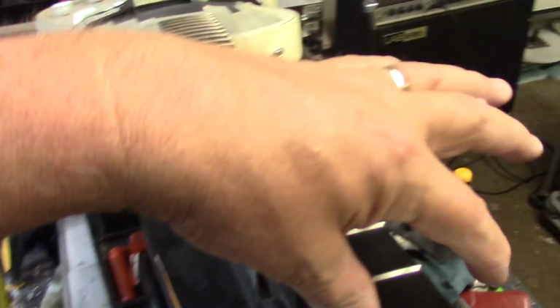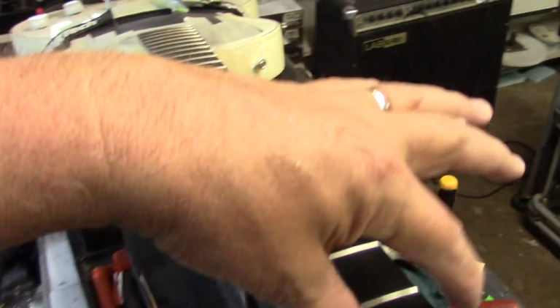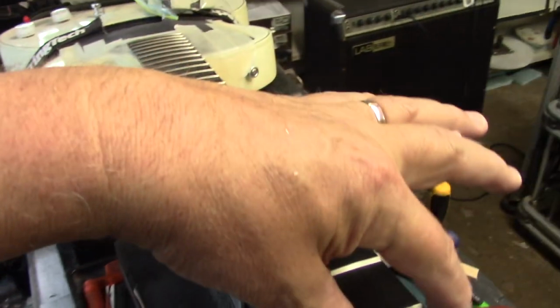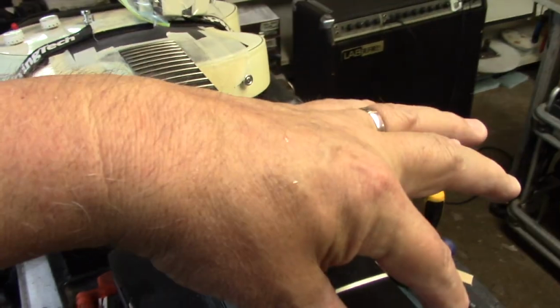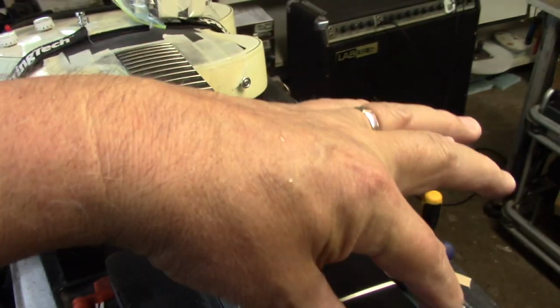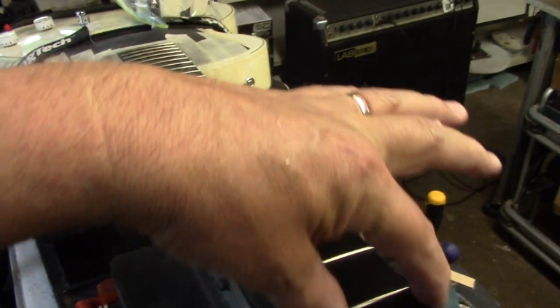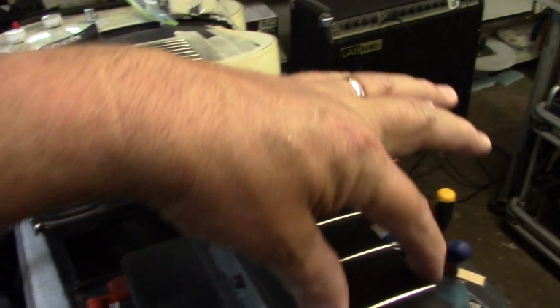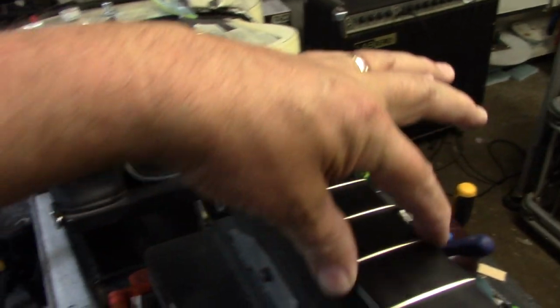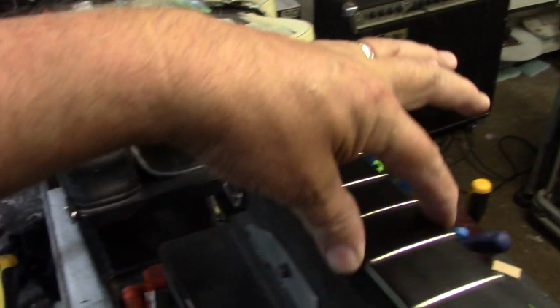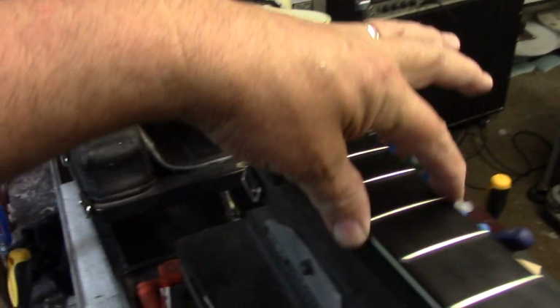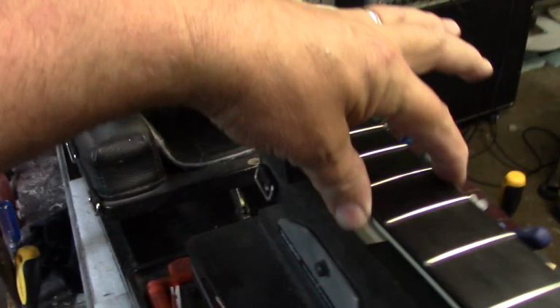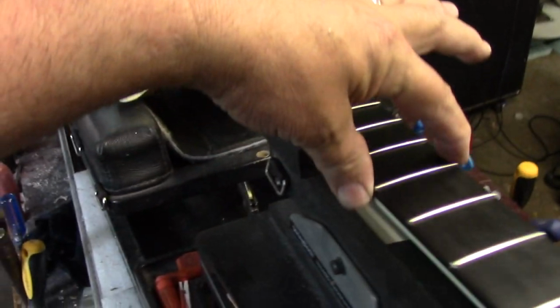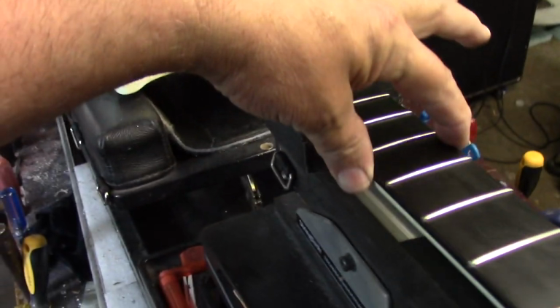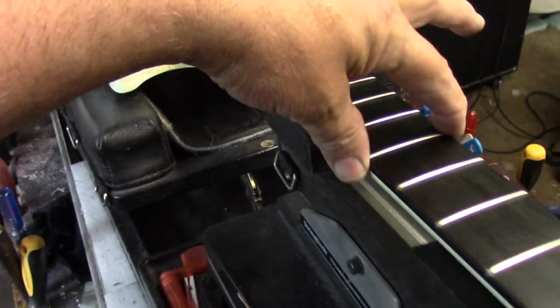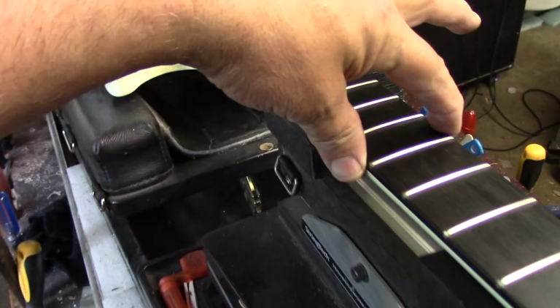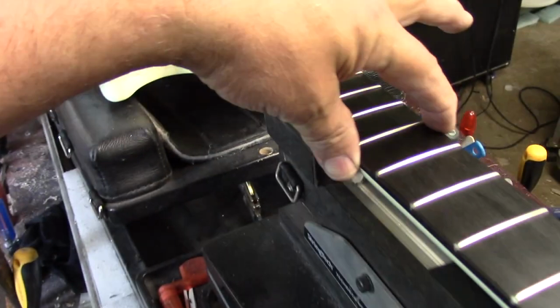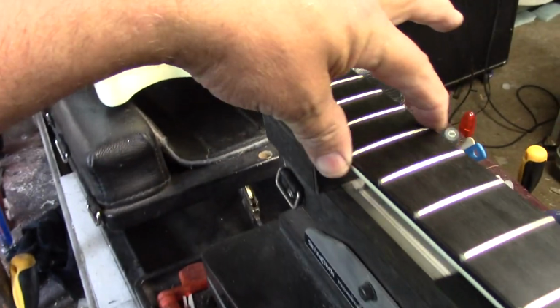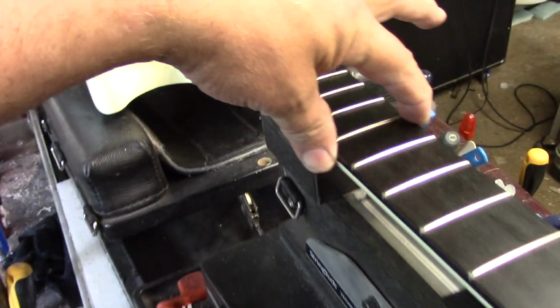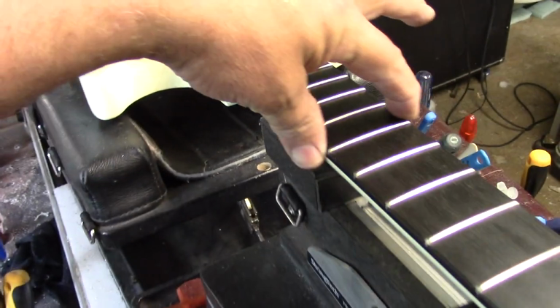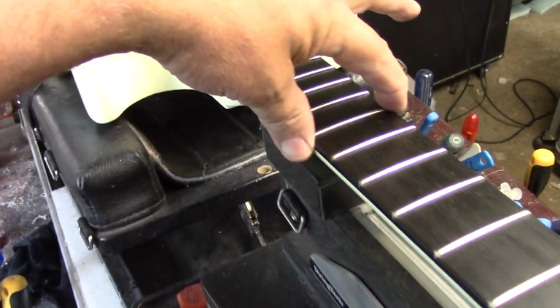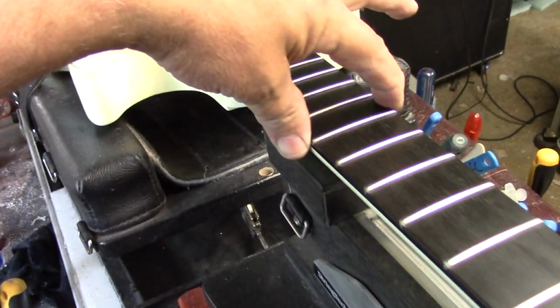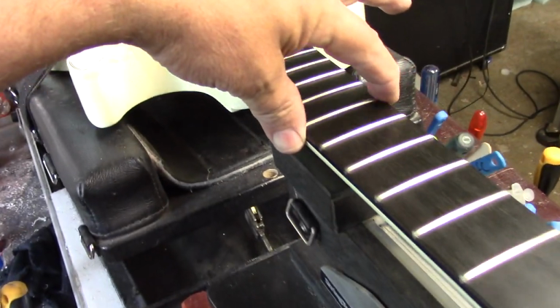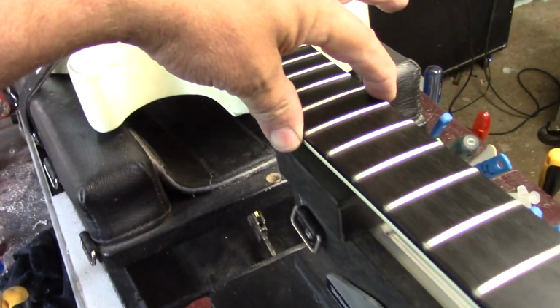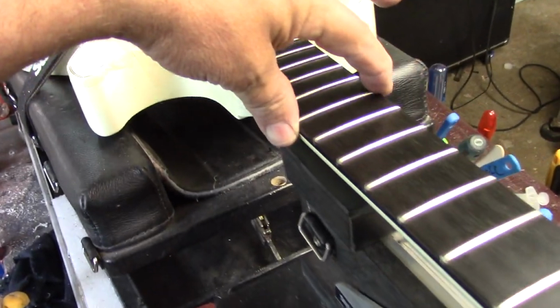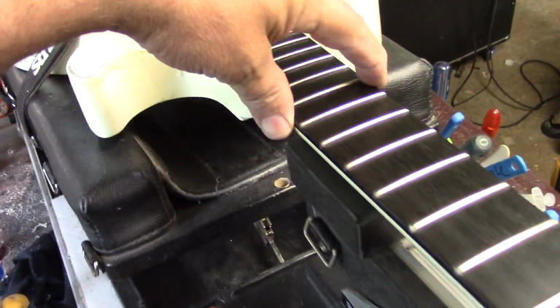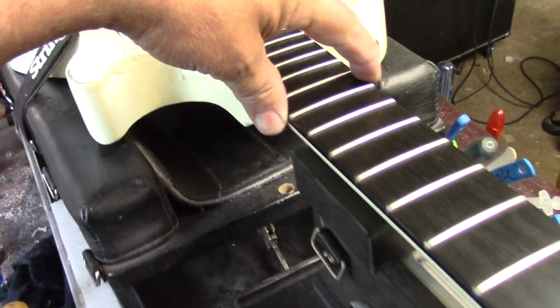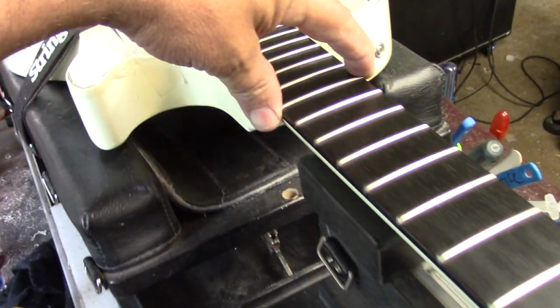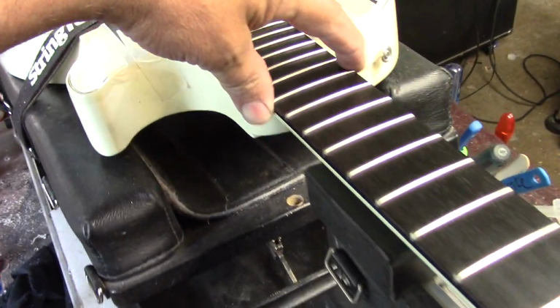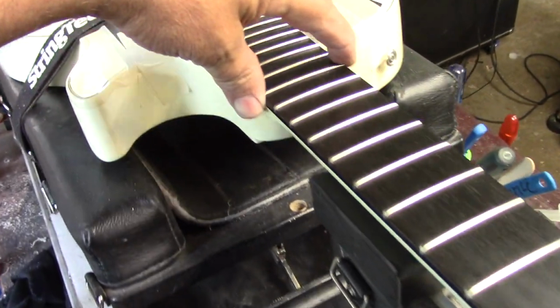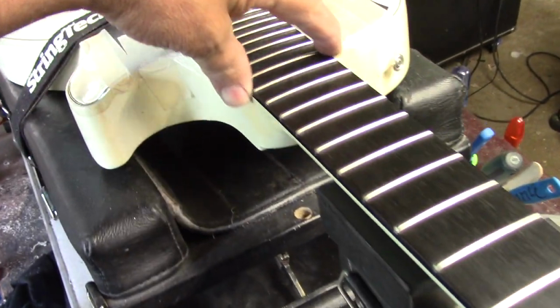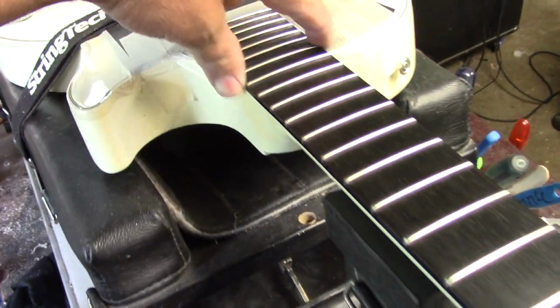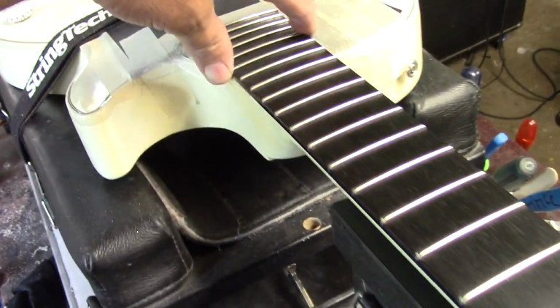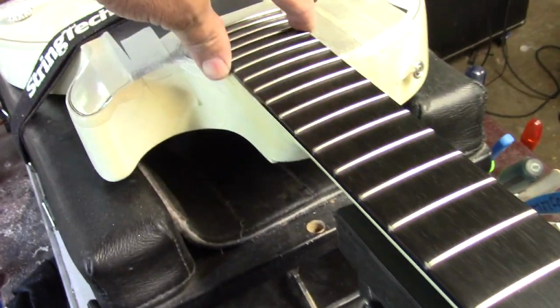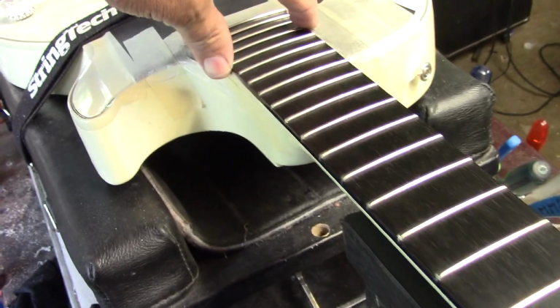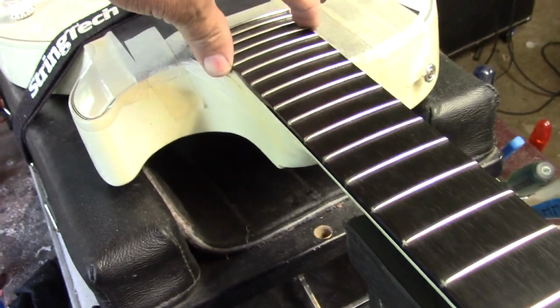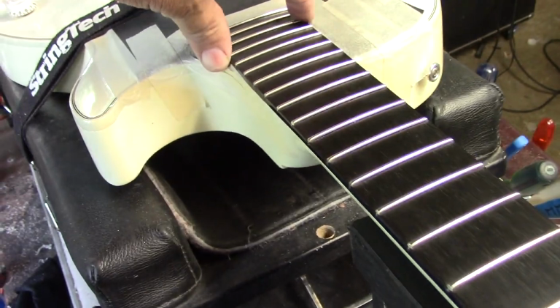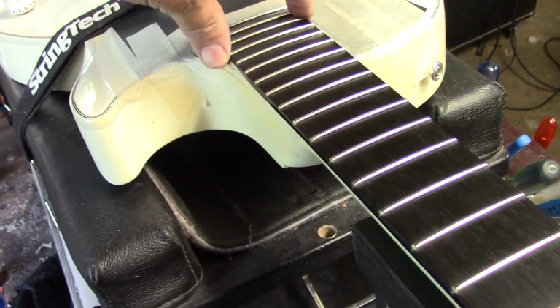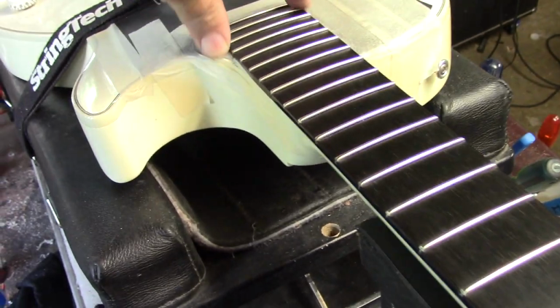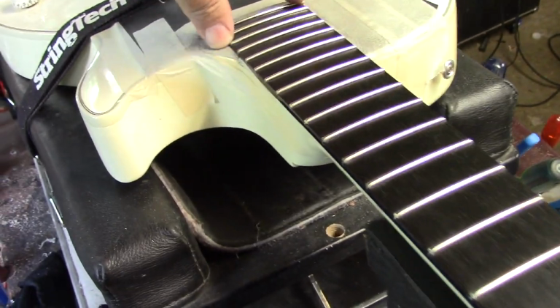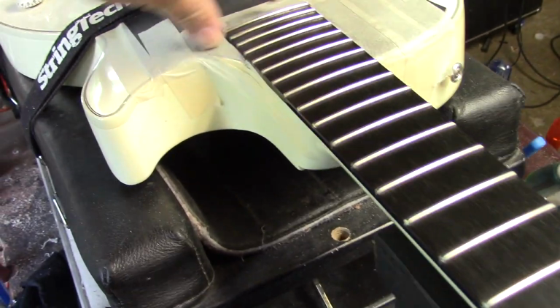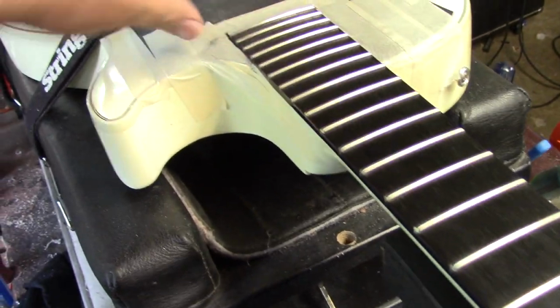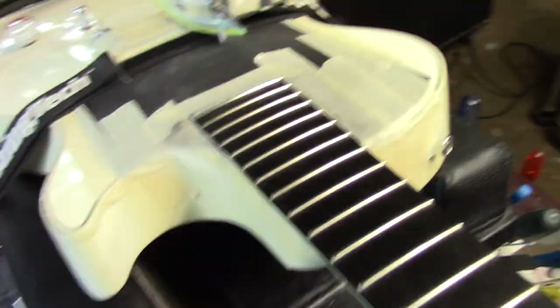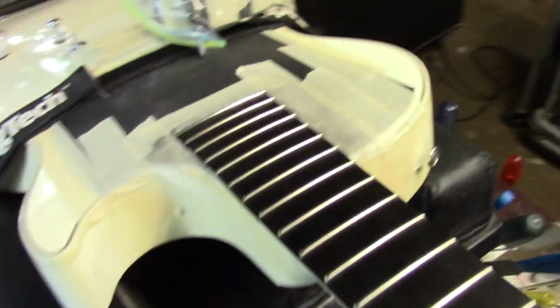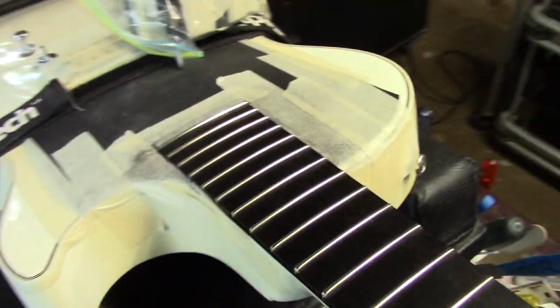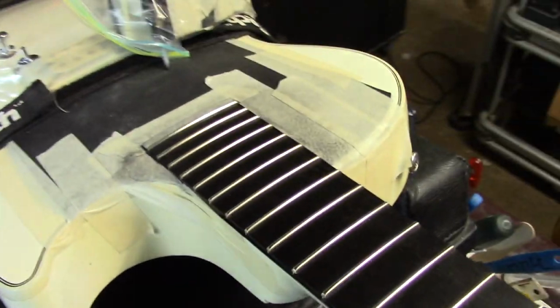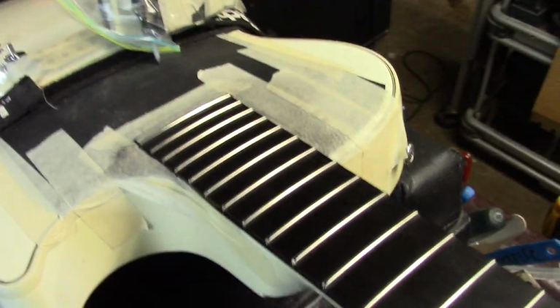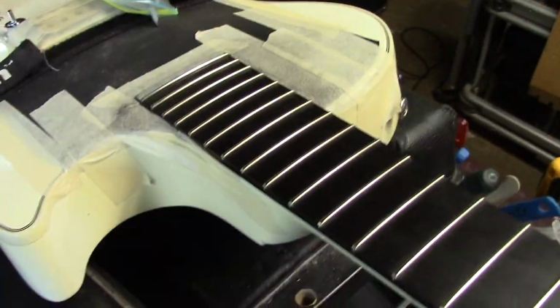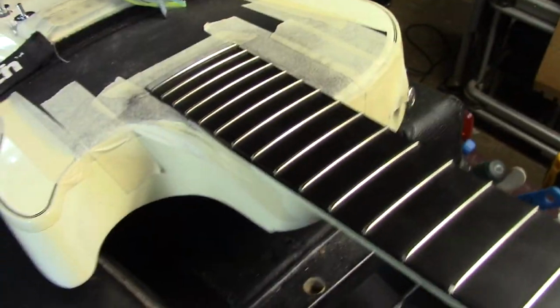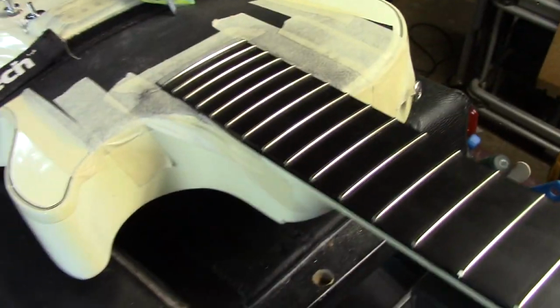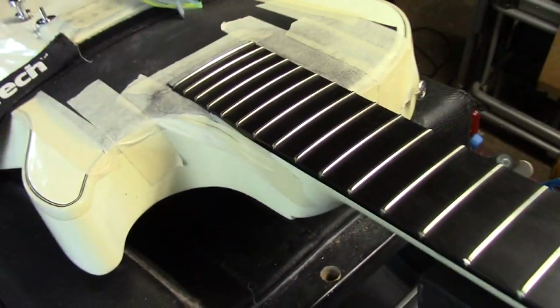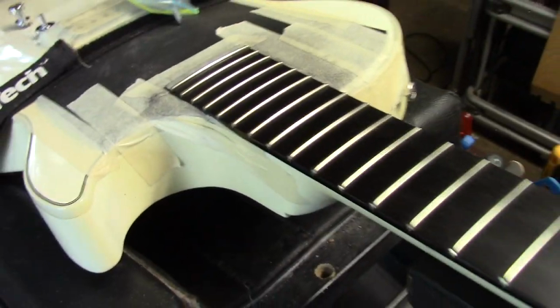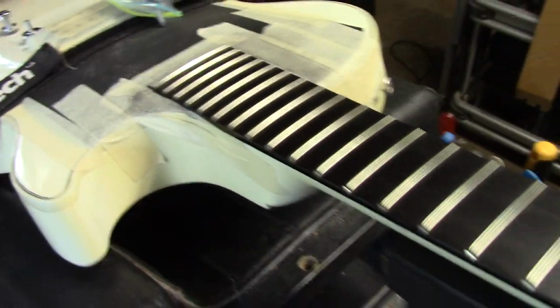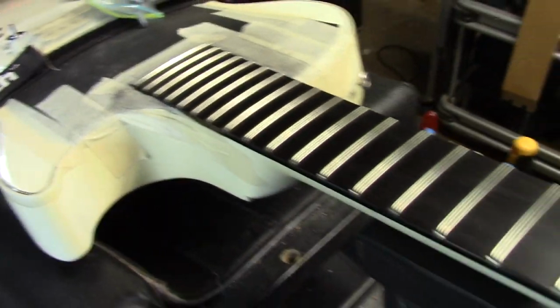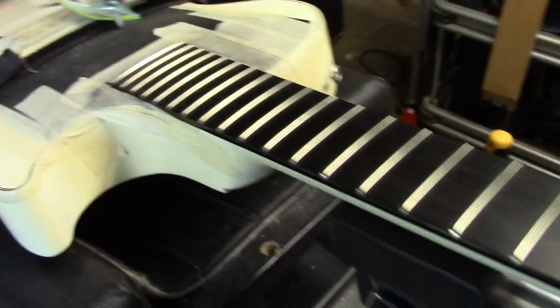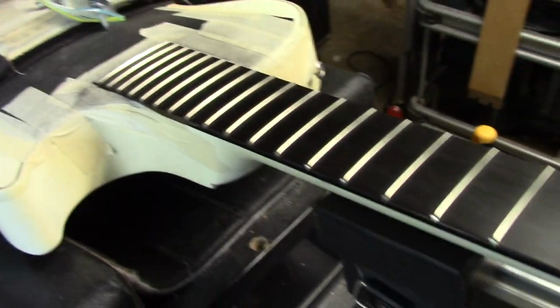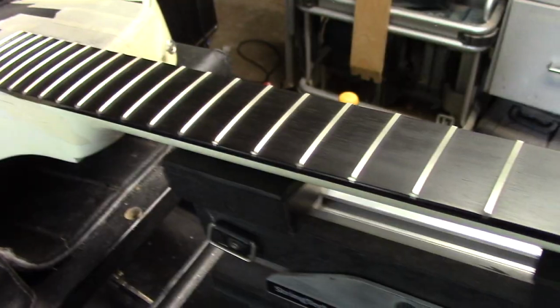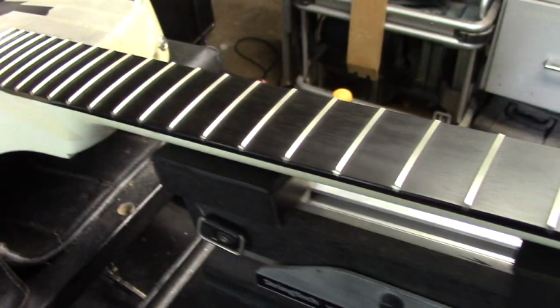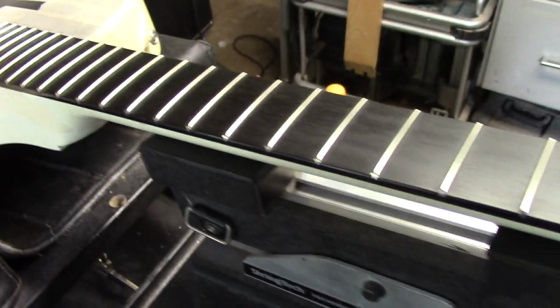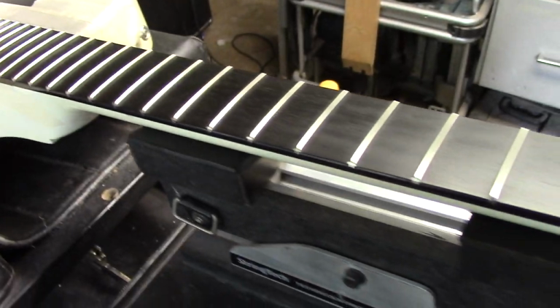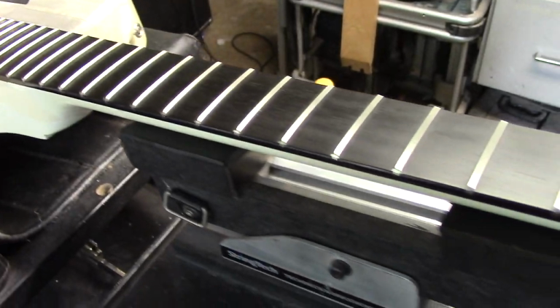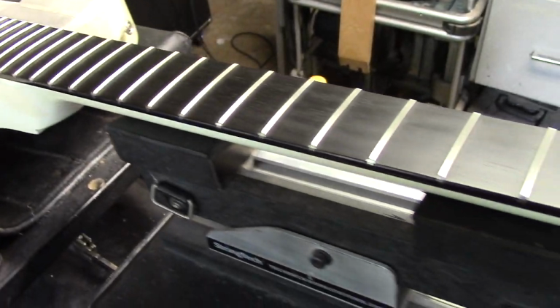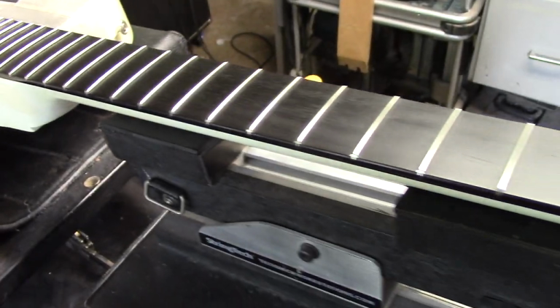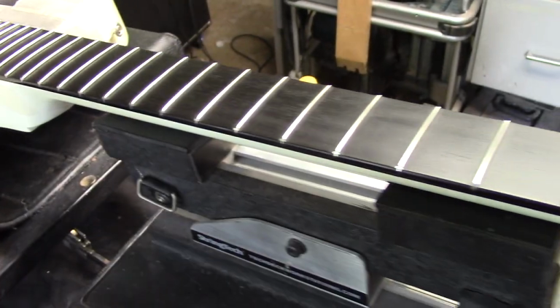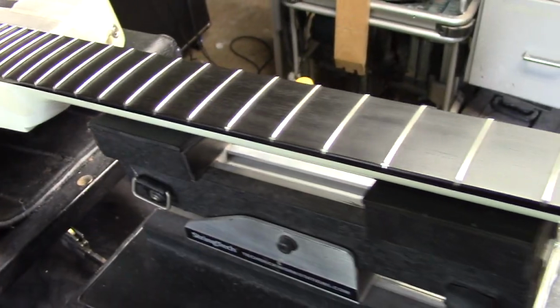Fret dress completed. No more jags, no more snags, no more barbs. And these are buffed right out to a mirror shine.